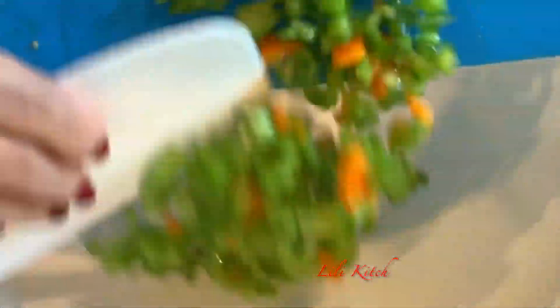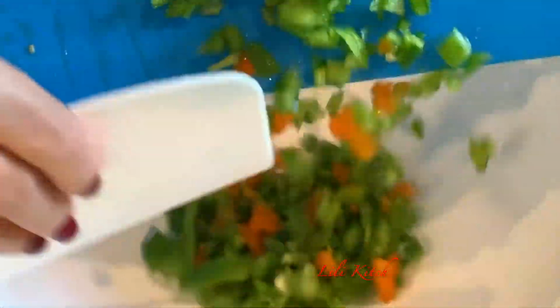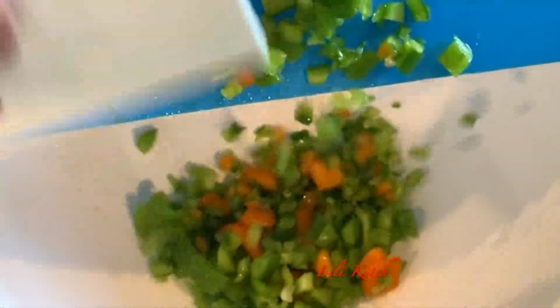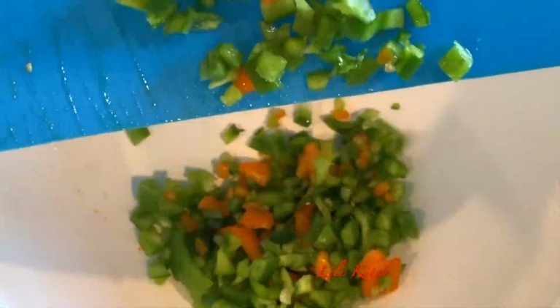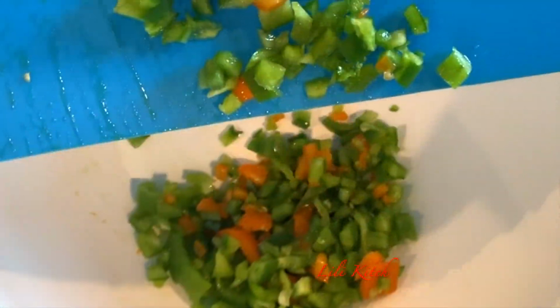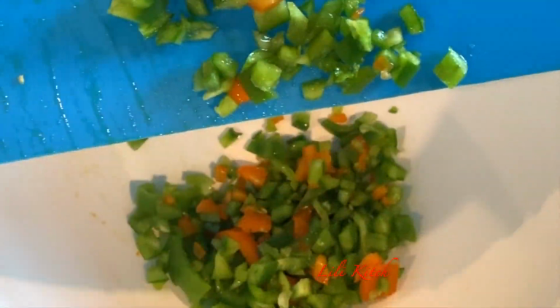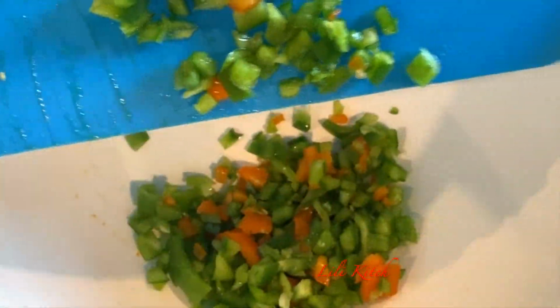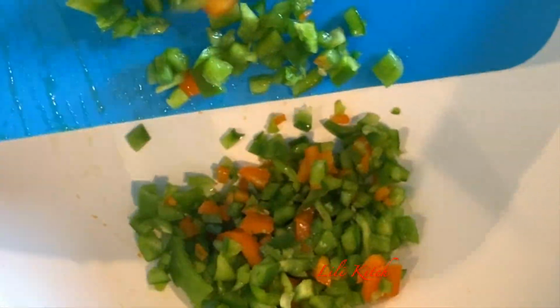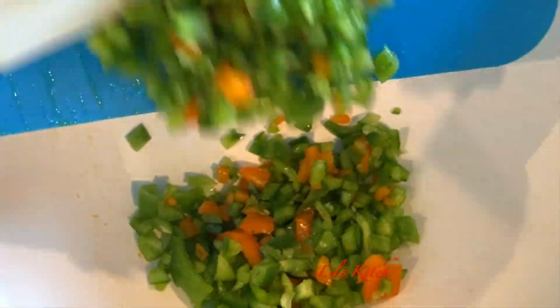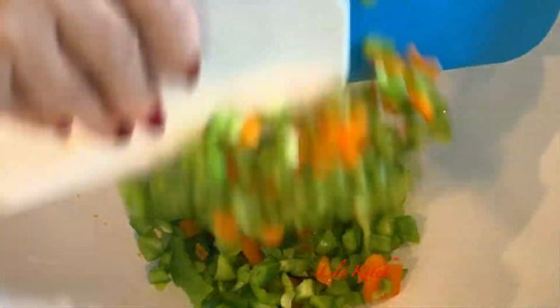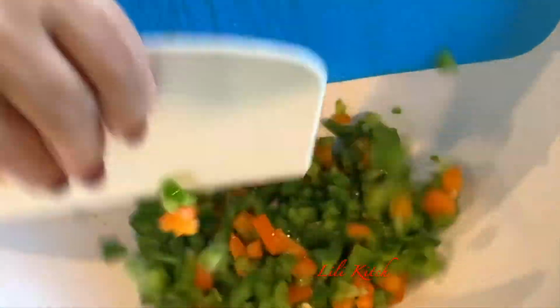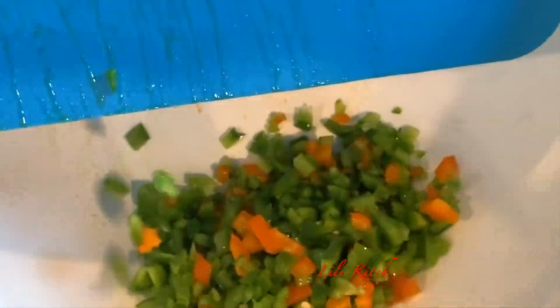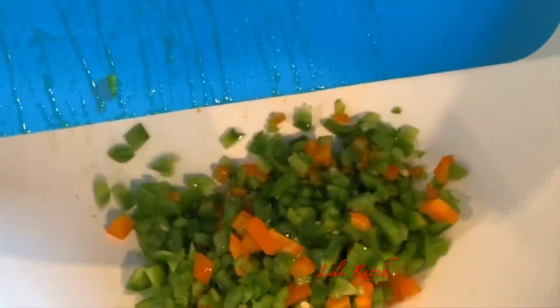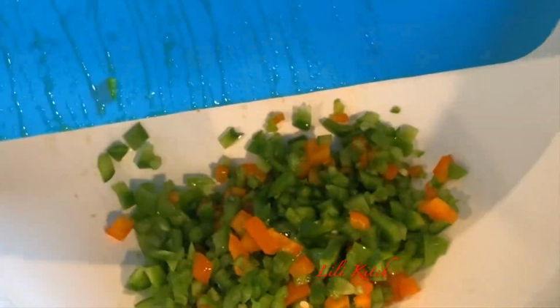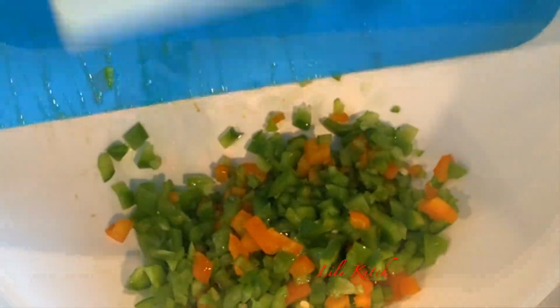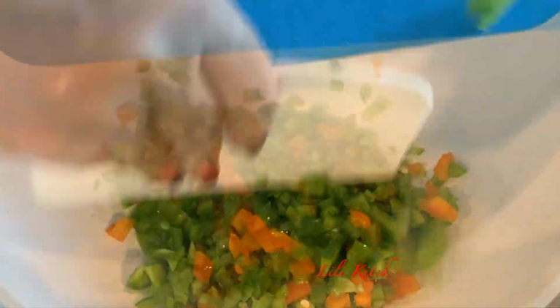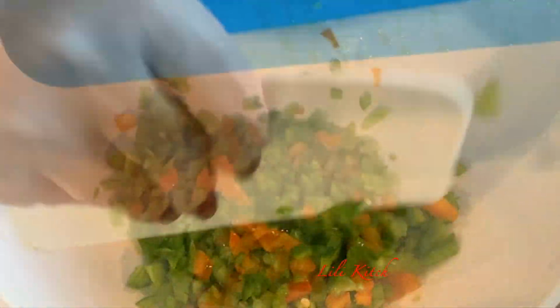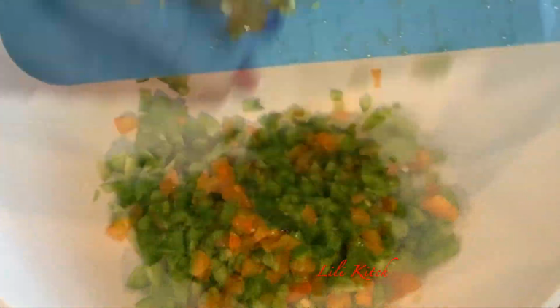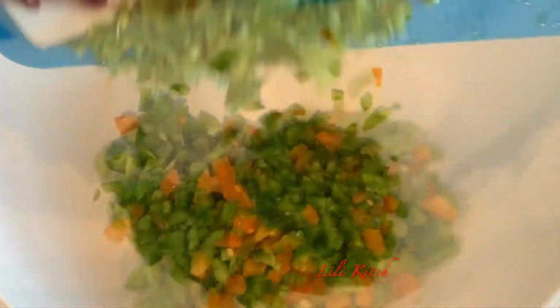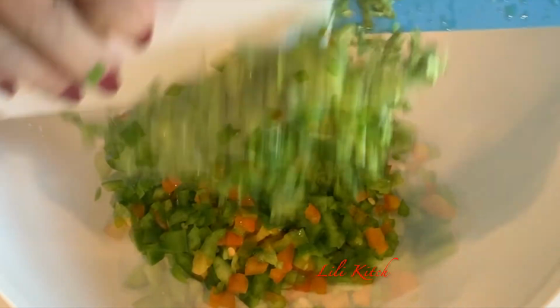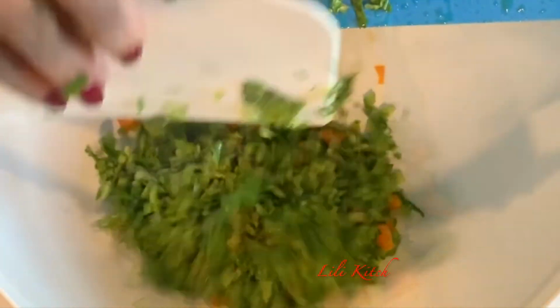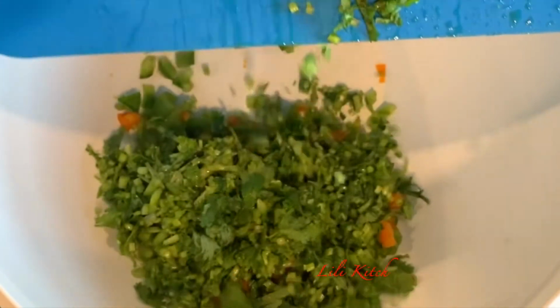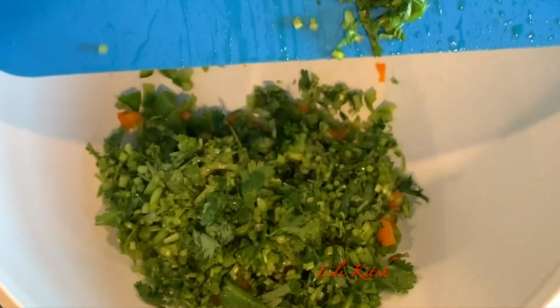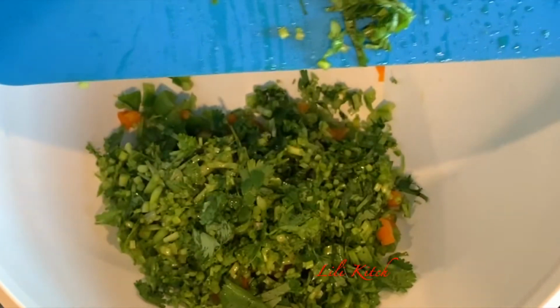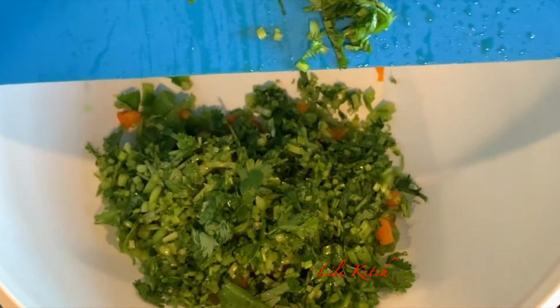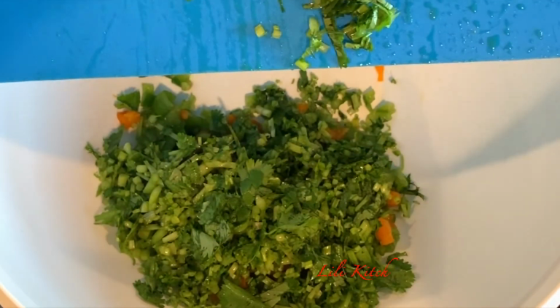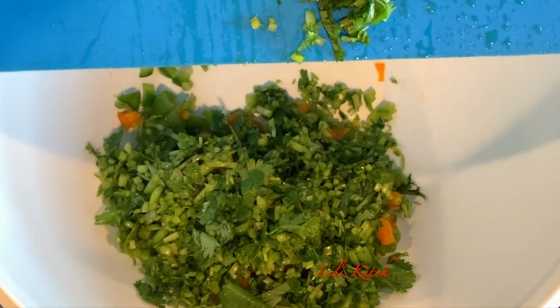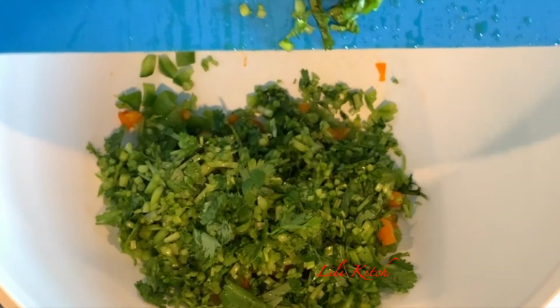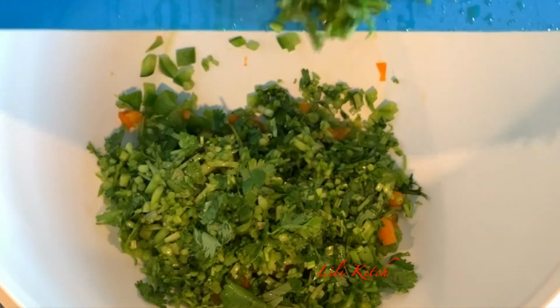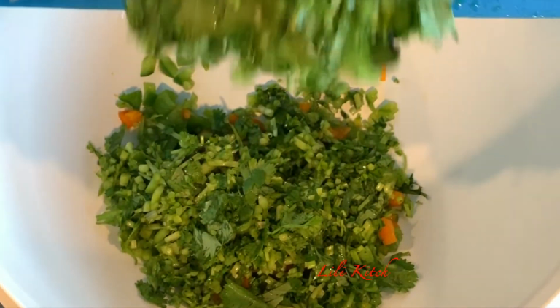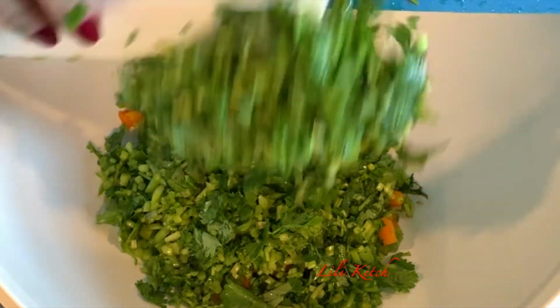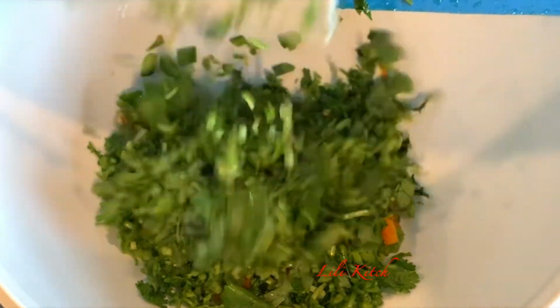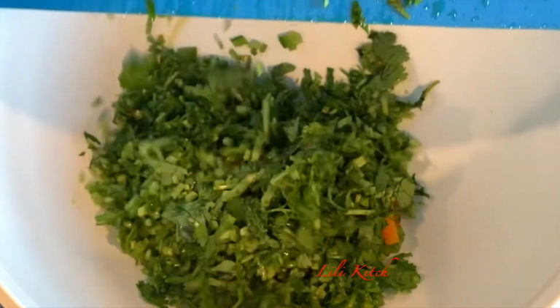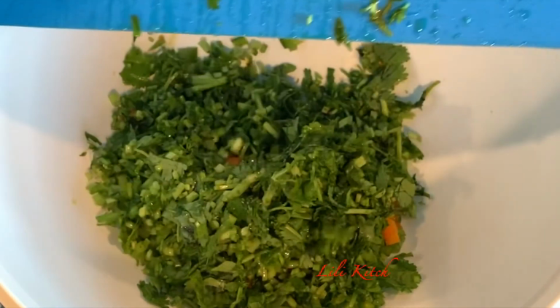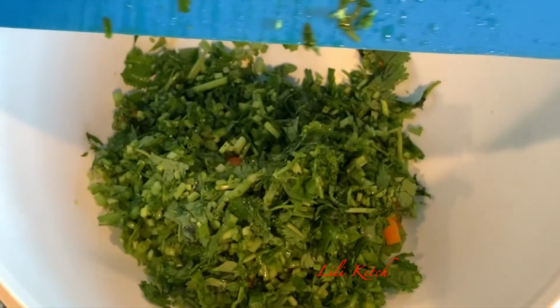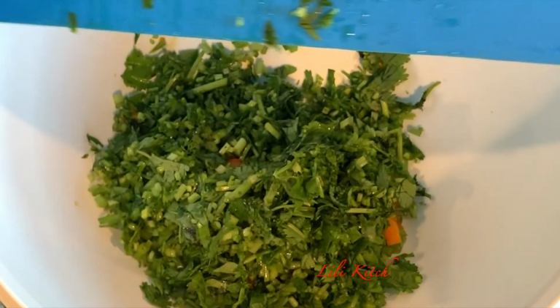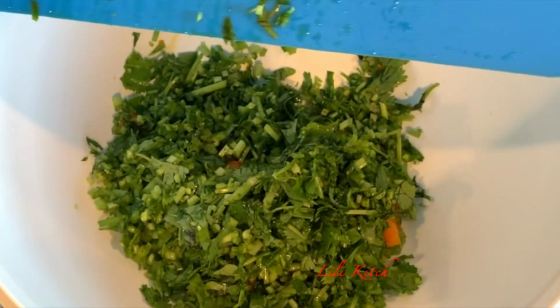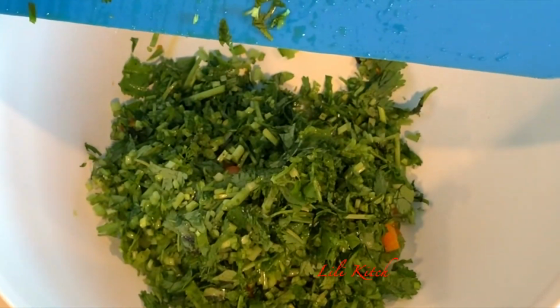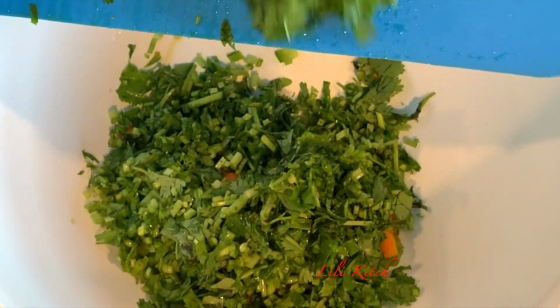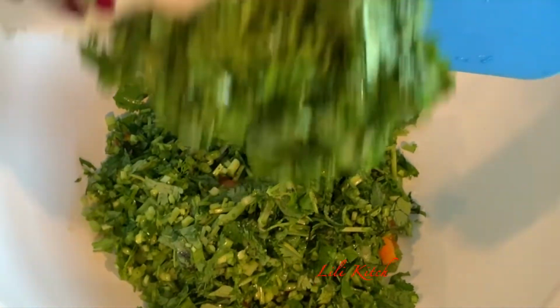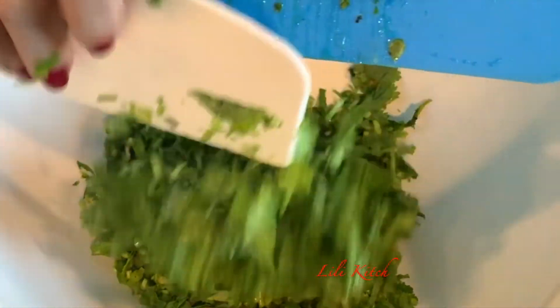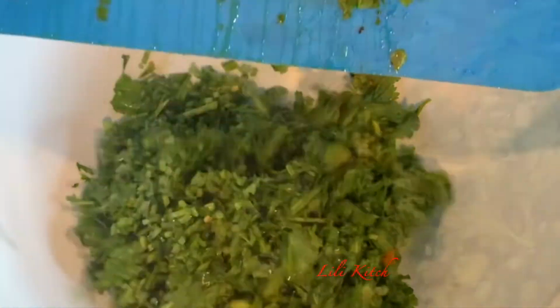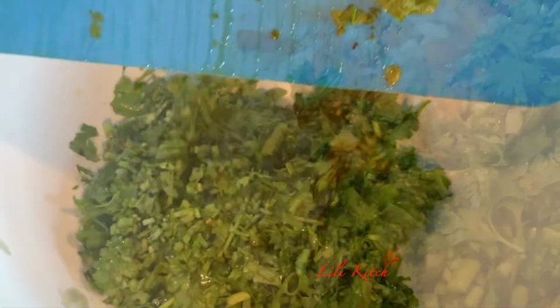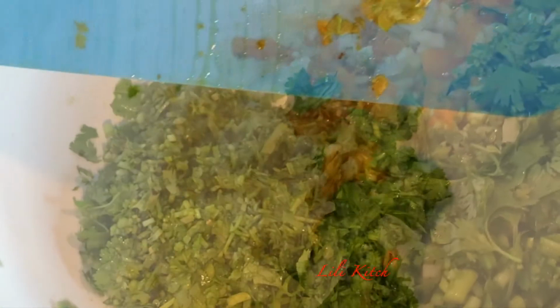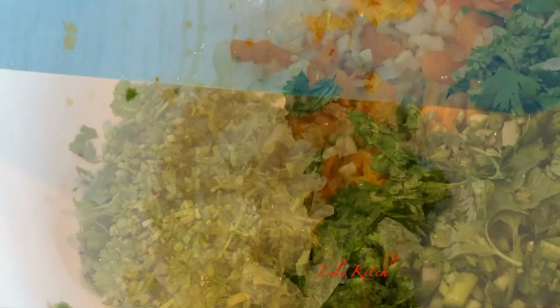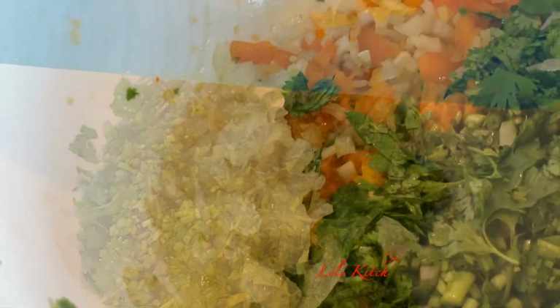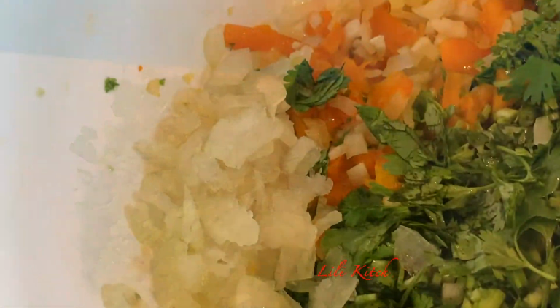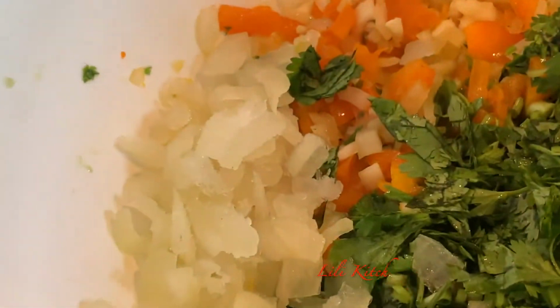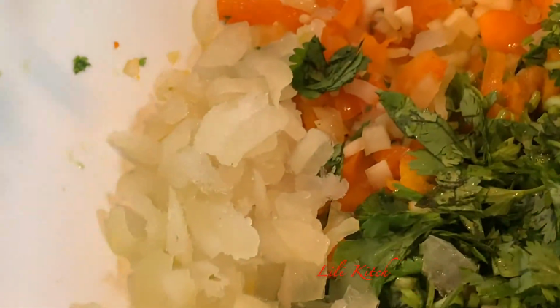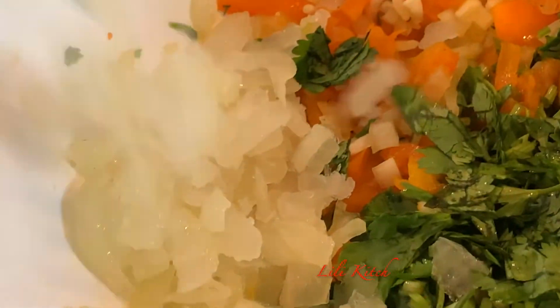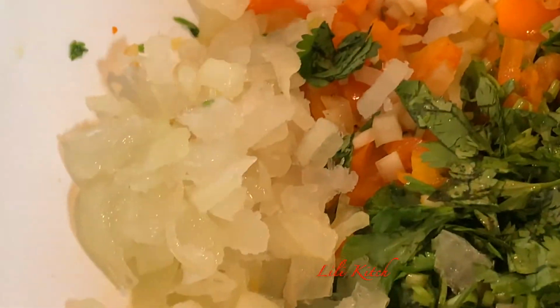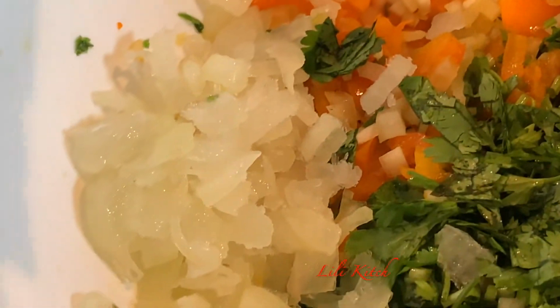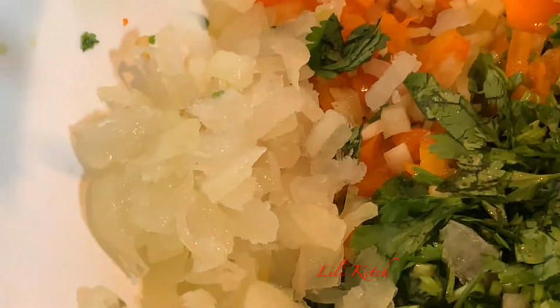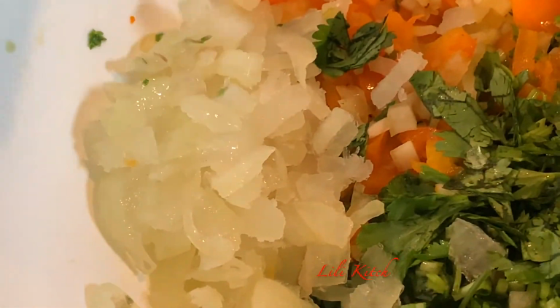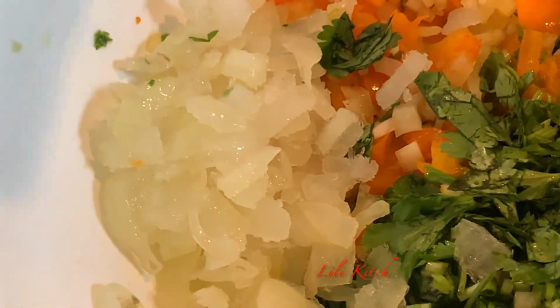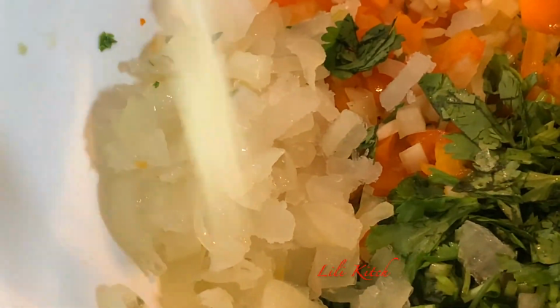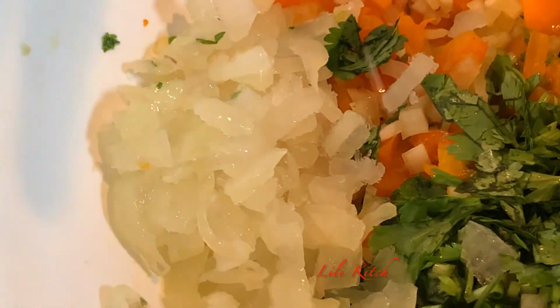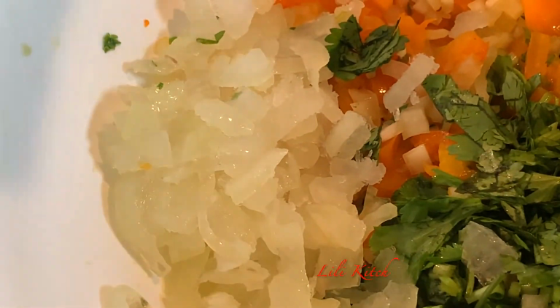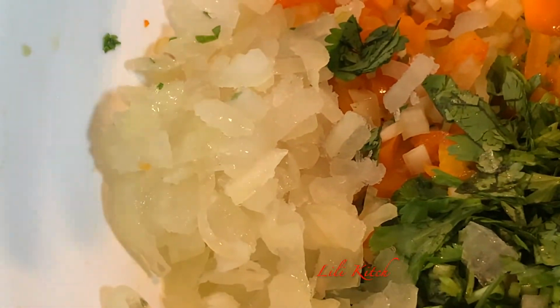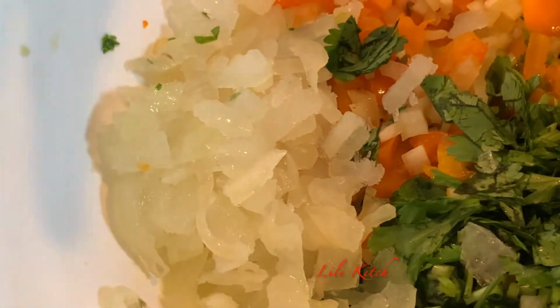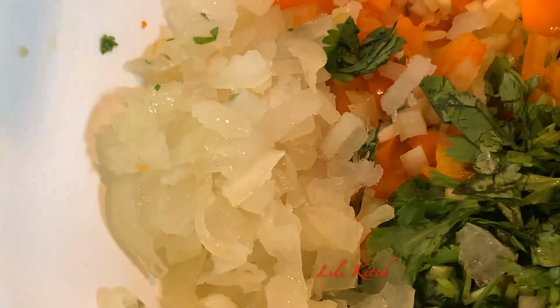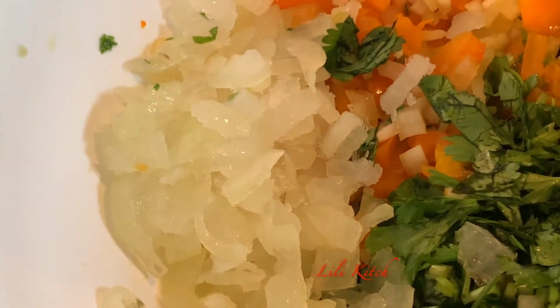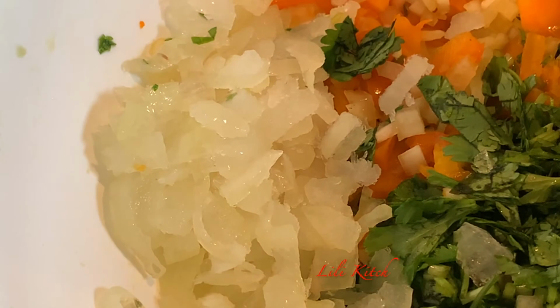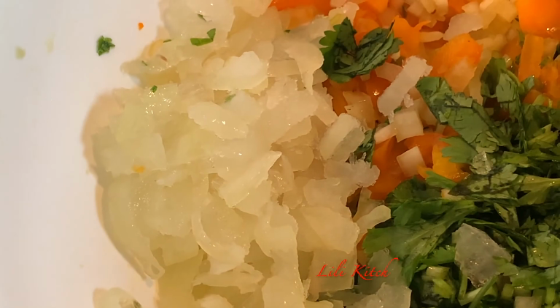To get started on our meat preparation, we are going to need some chopped bell pepper, some chopped cilantro, and some chopped onion.